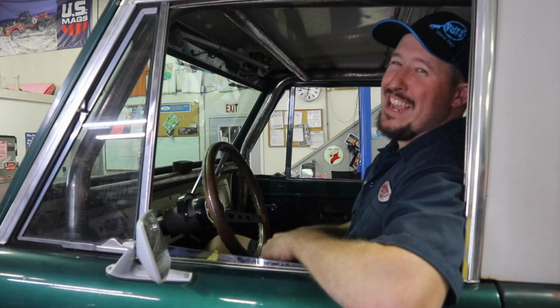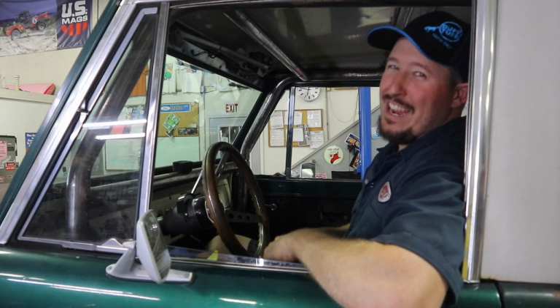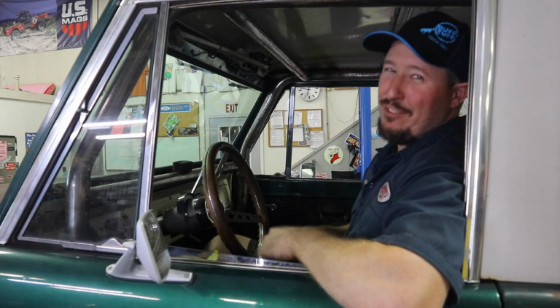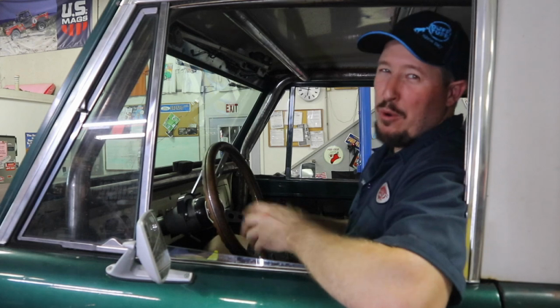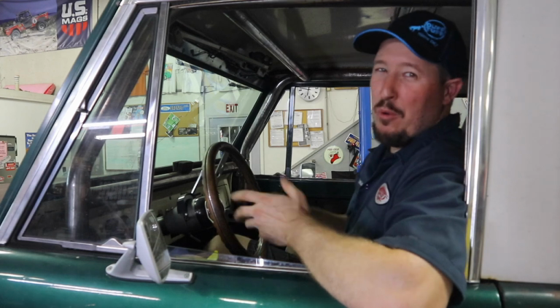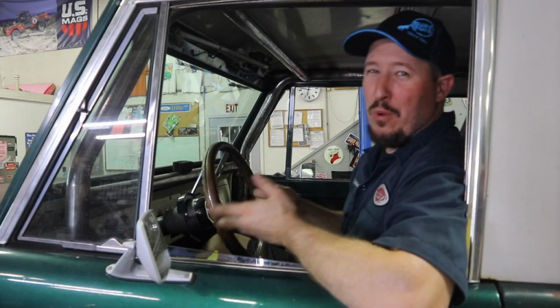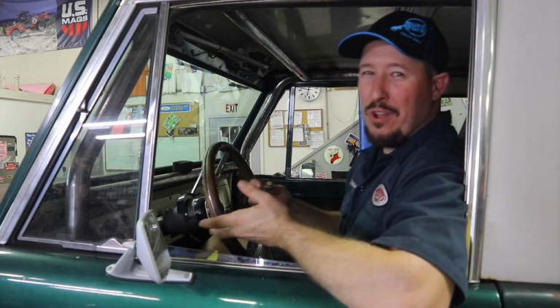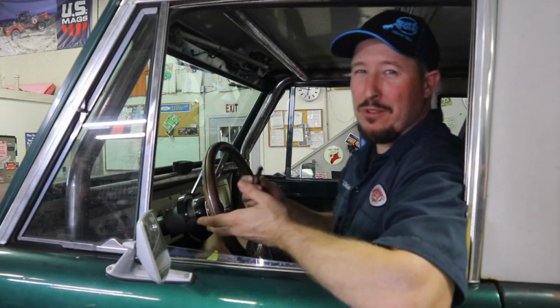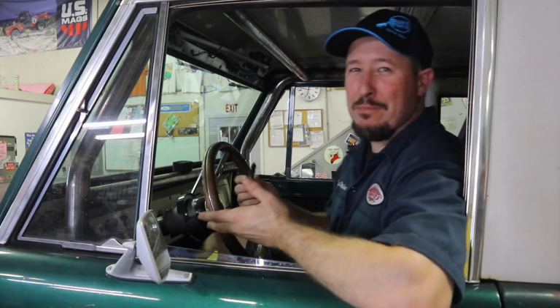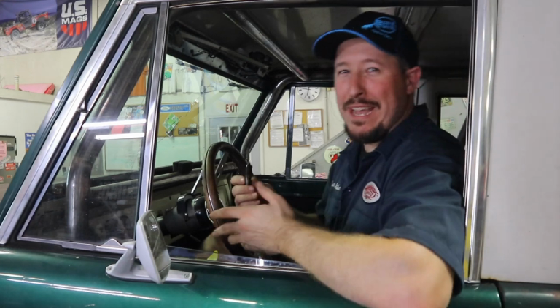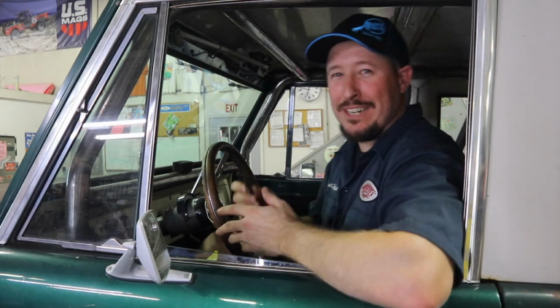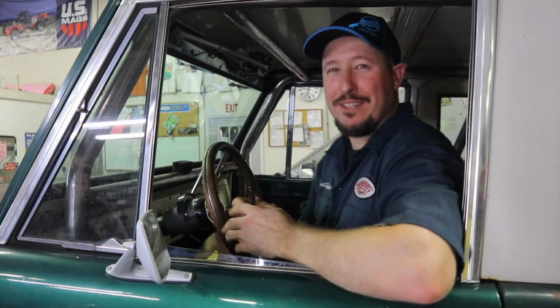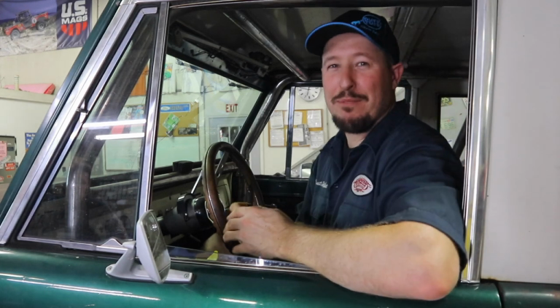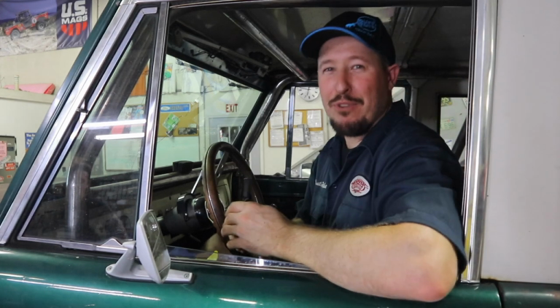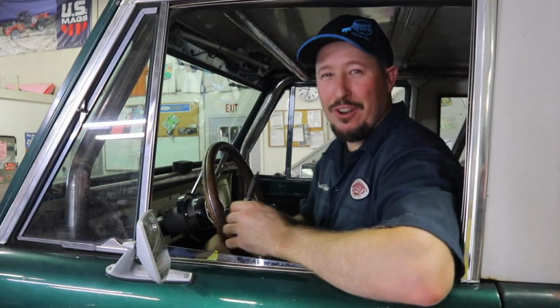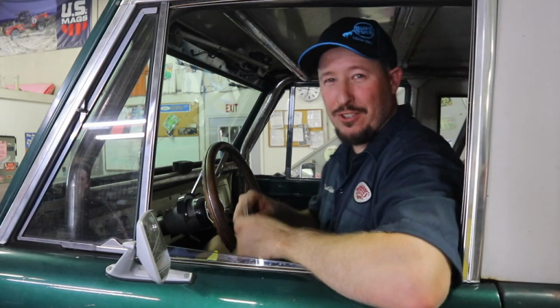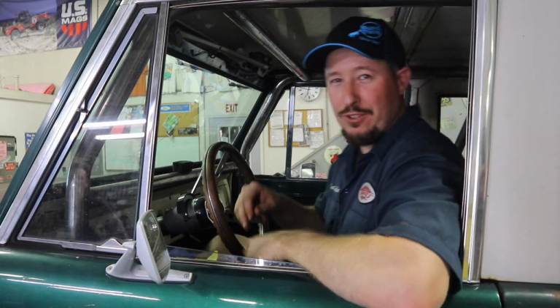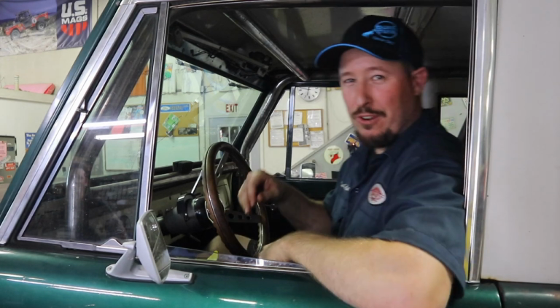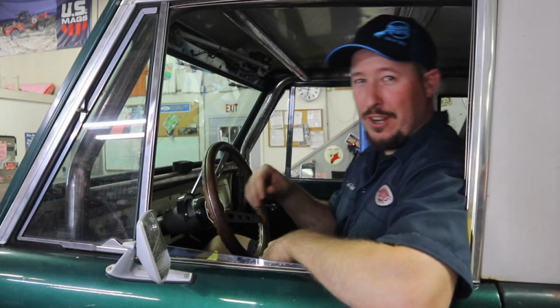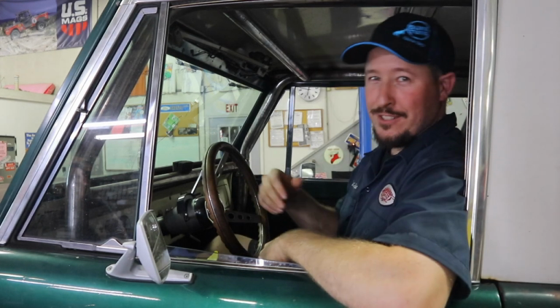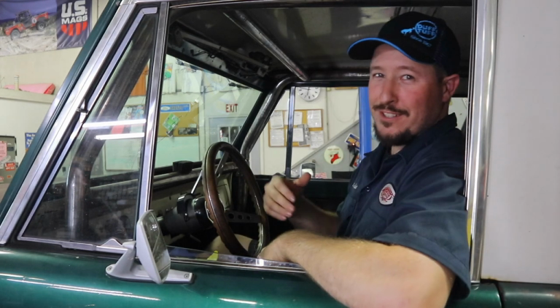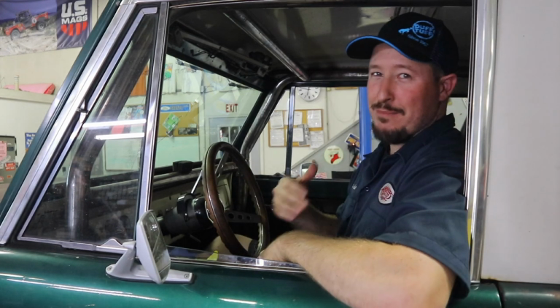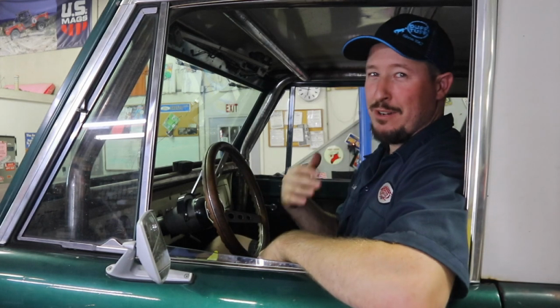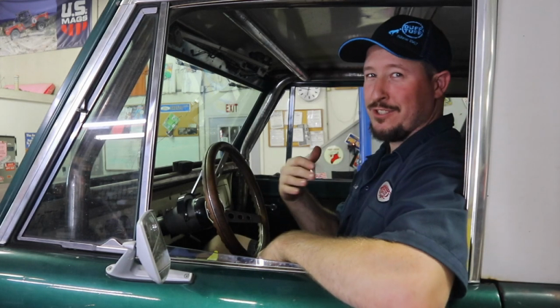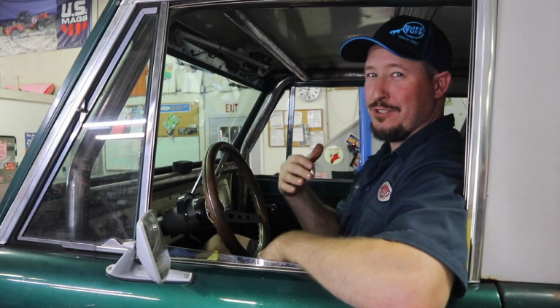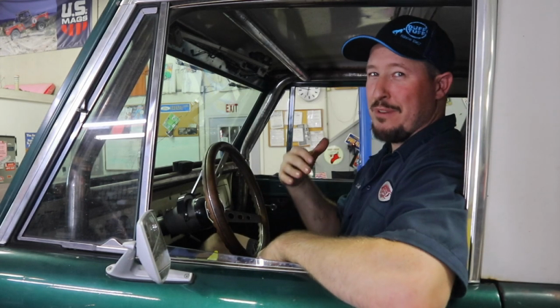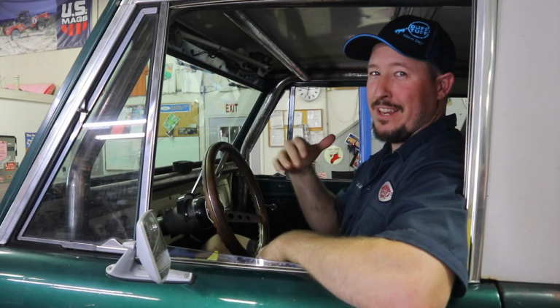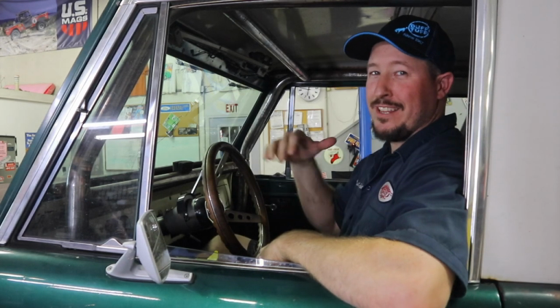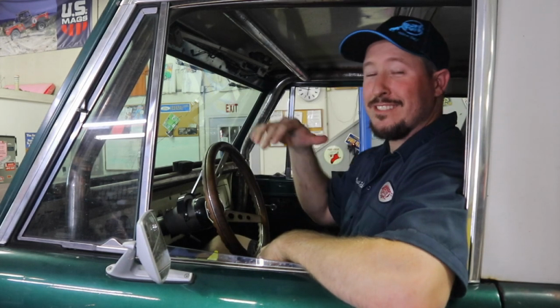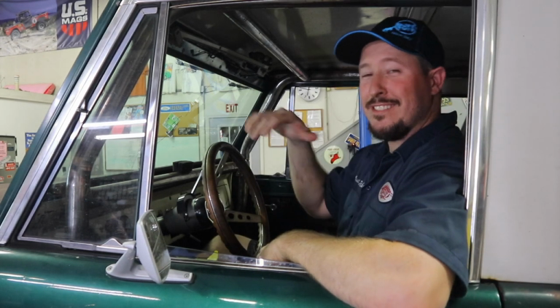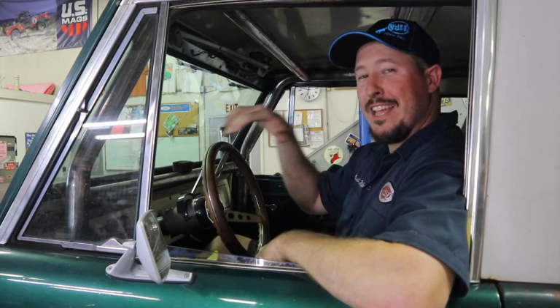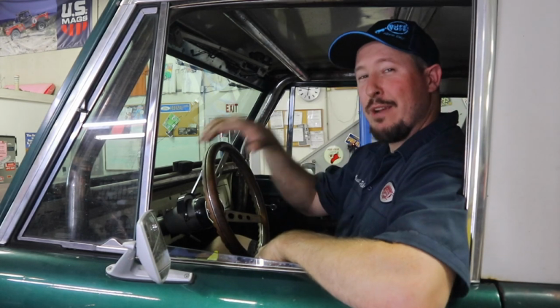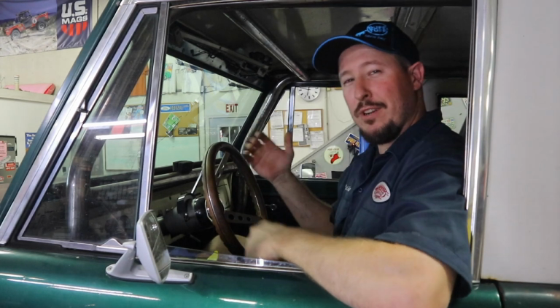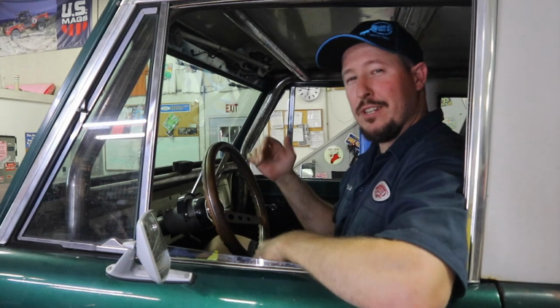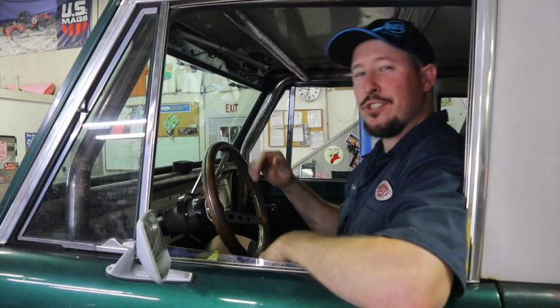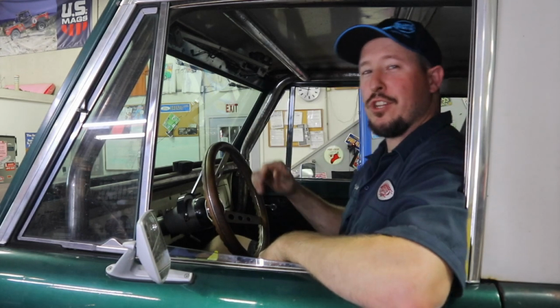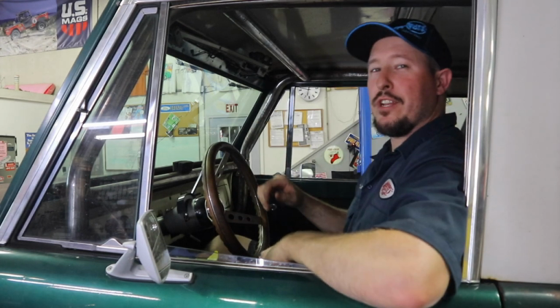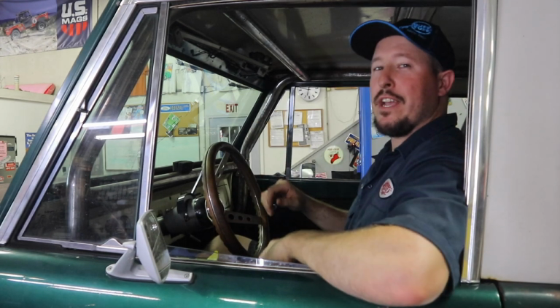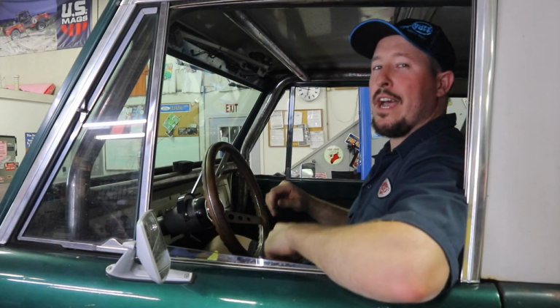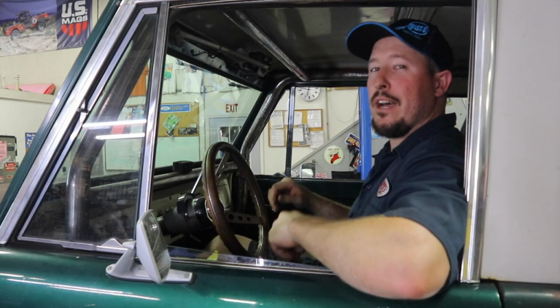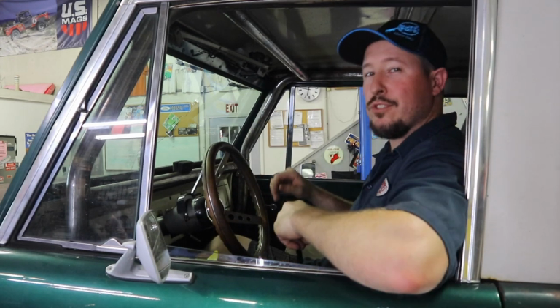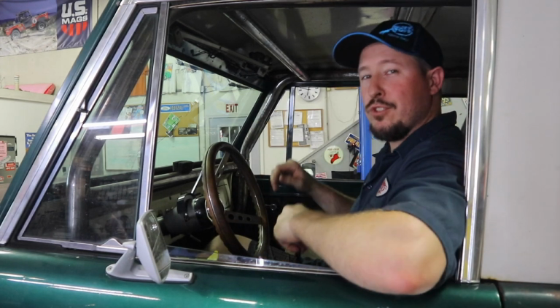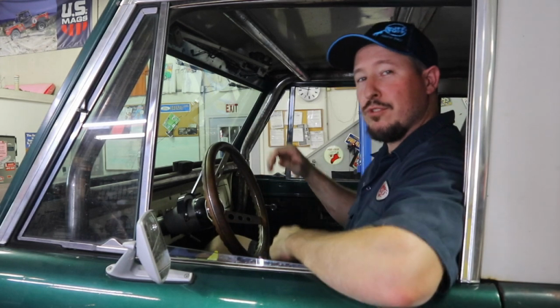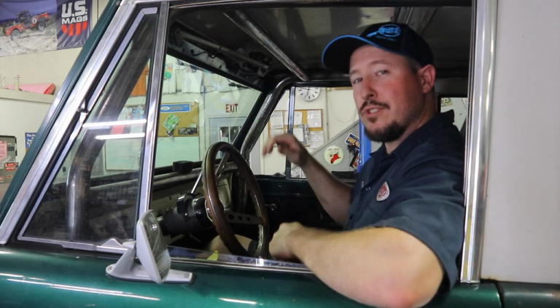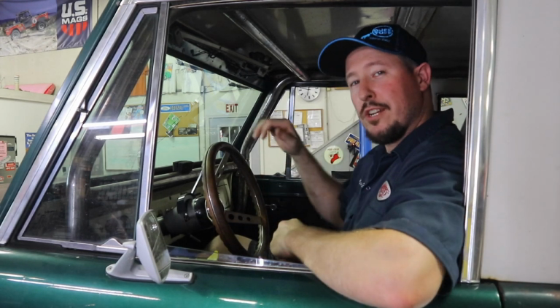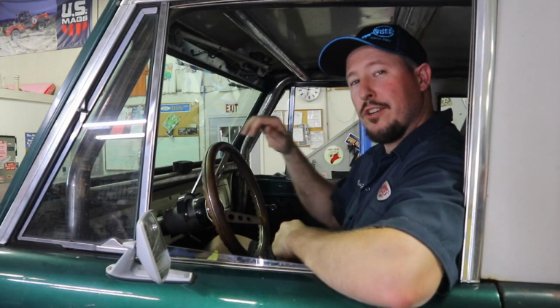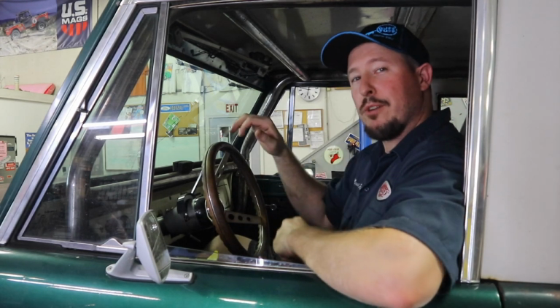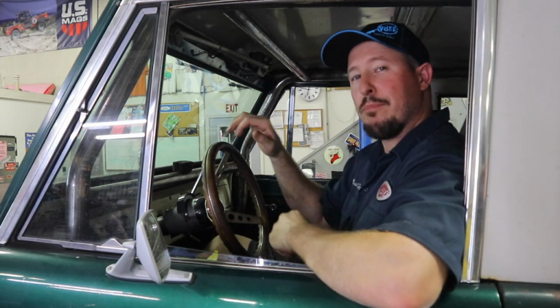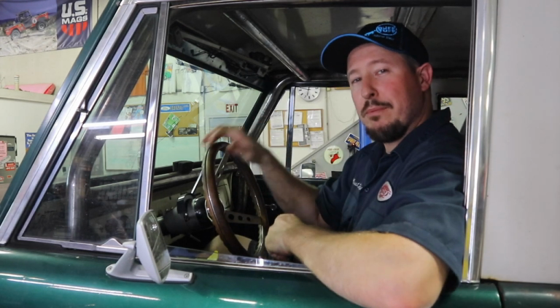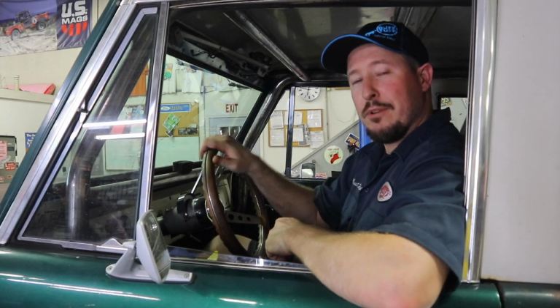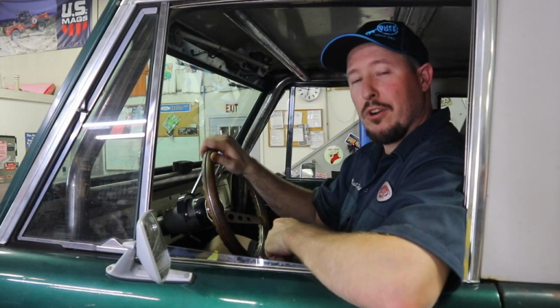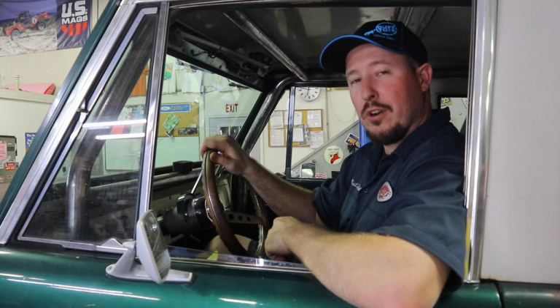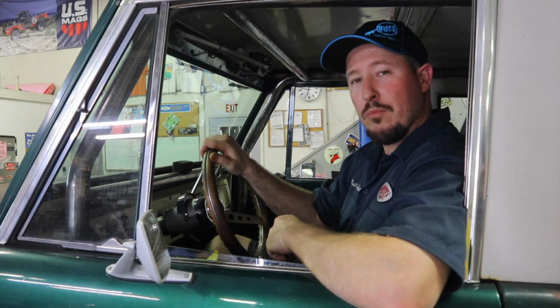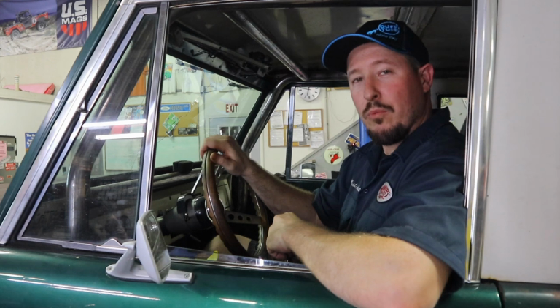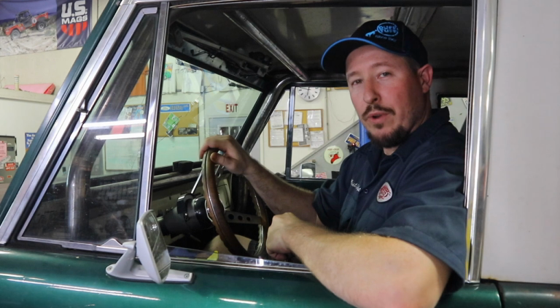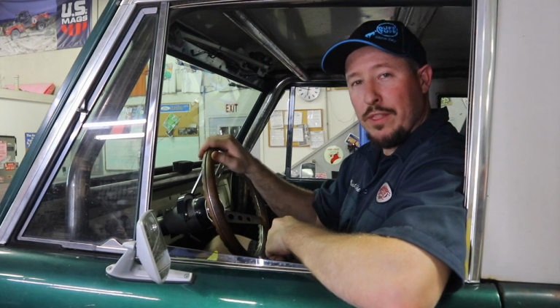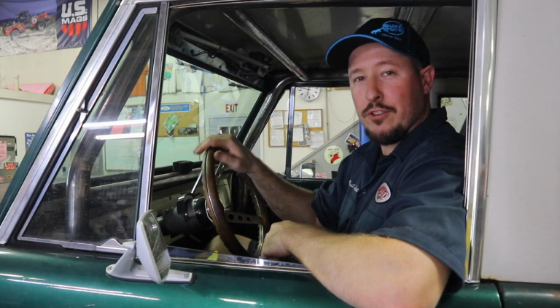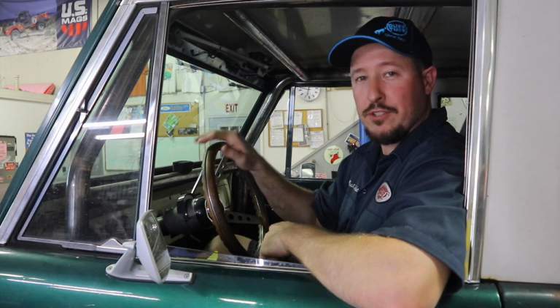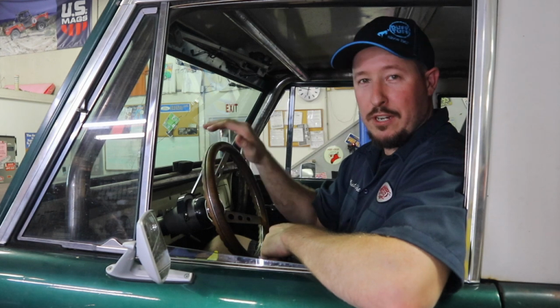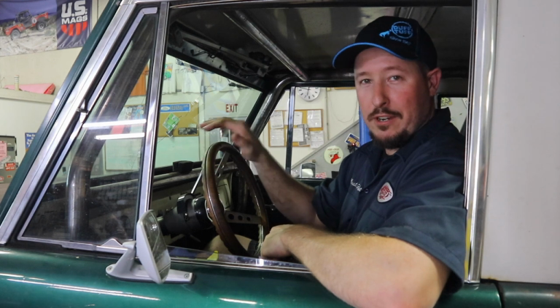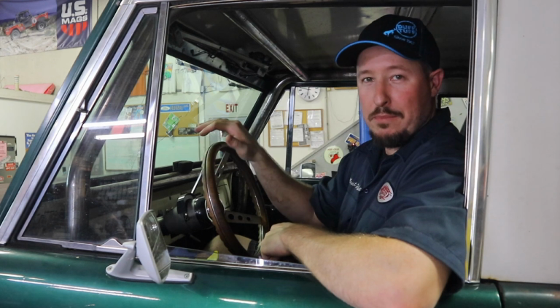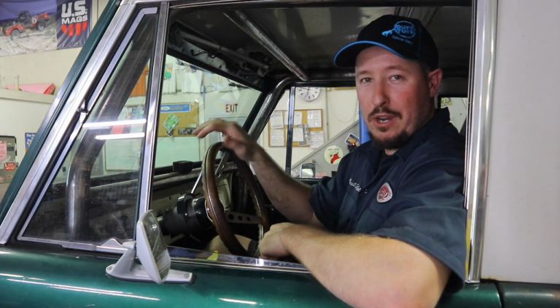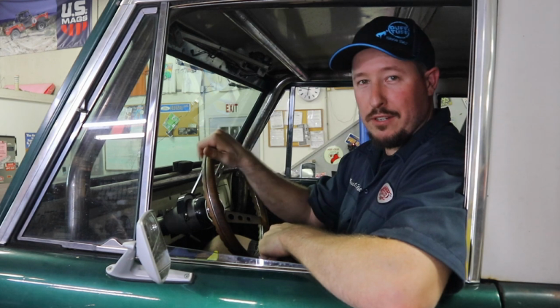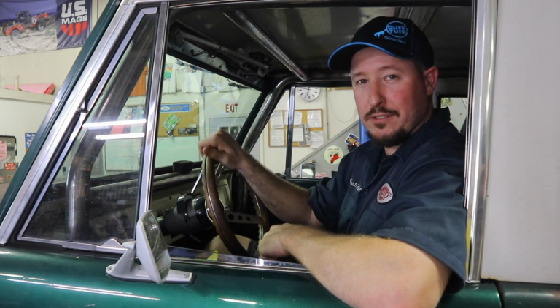Hey everyone, welcome back to the Bronco Garage. I'm Monster Mike and today we're going to show you how to center your pitman arm with your steering box.